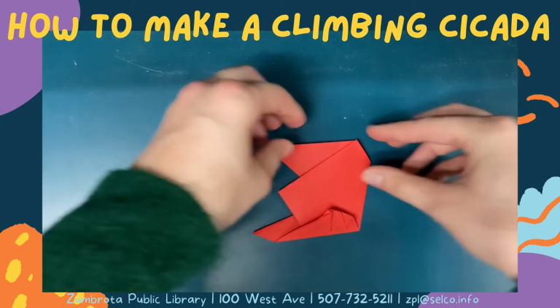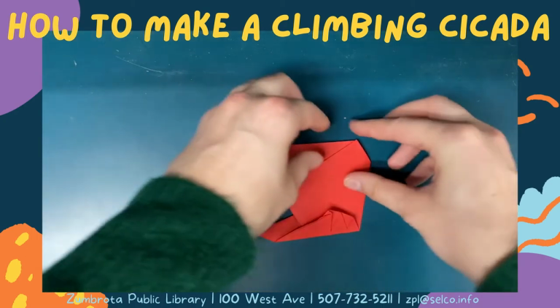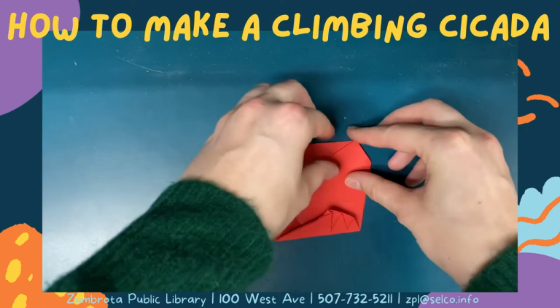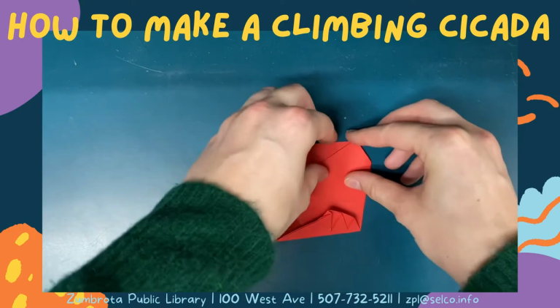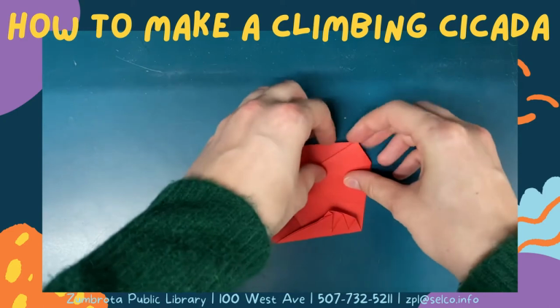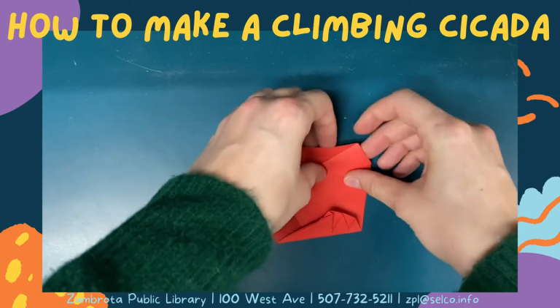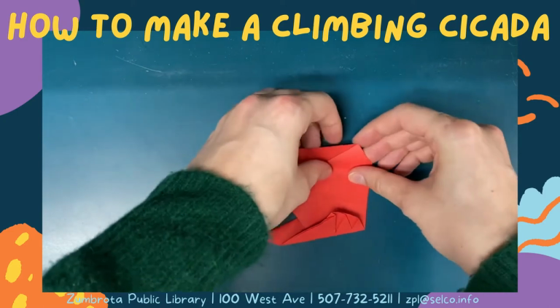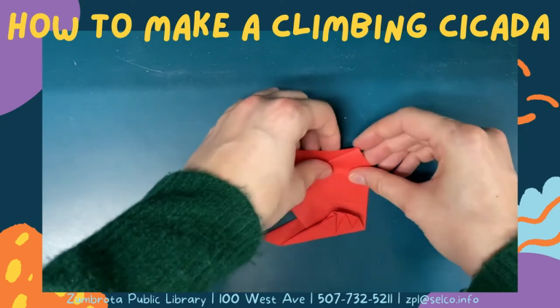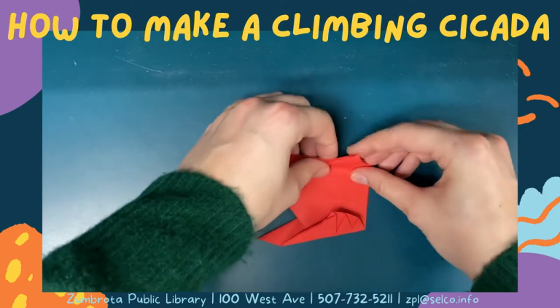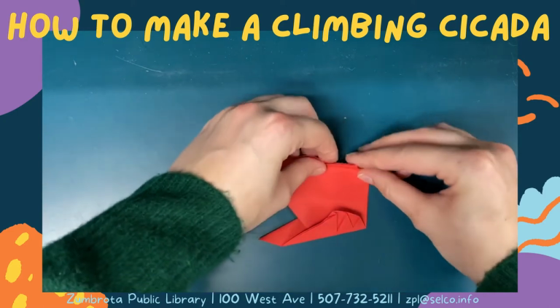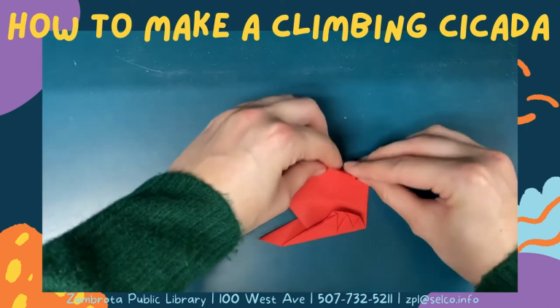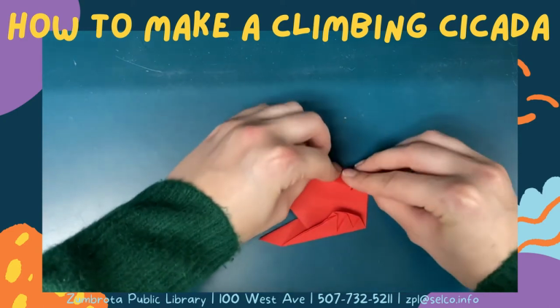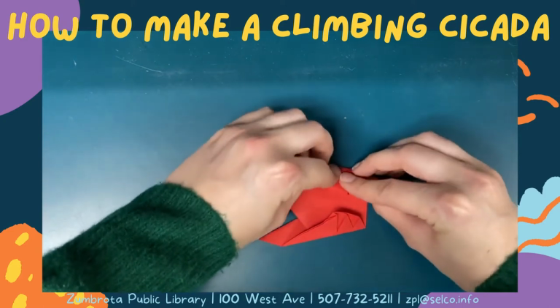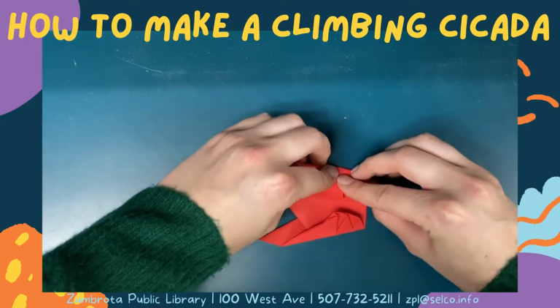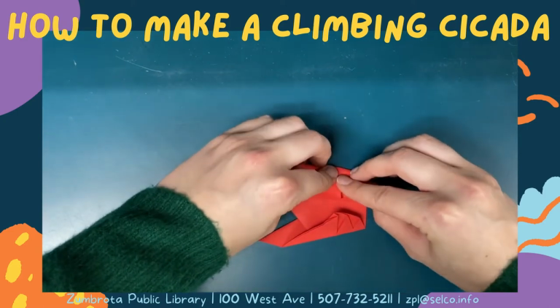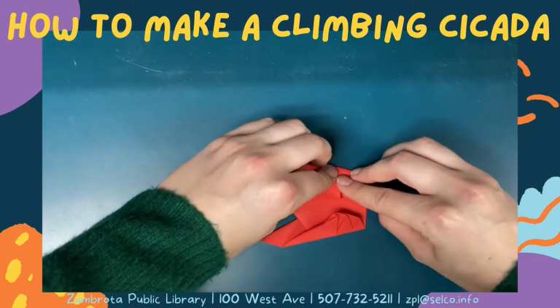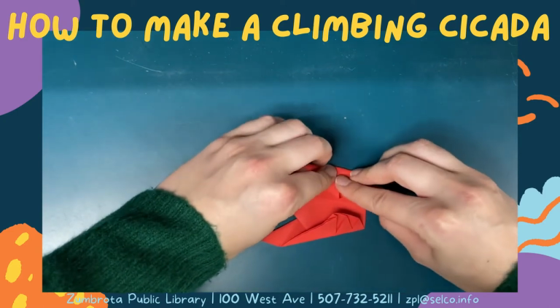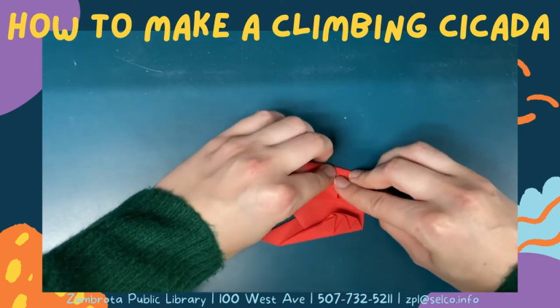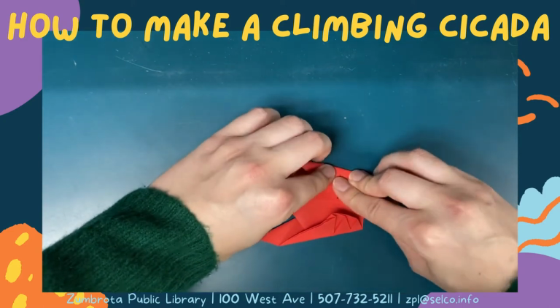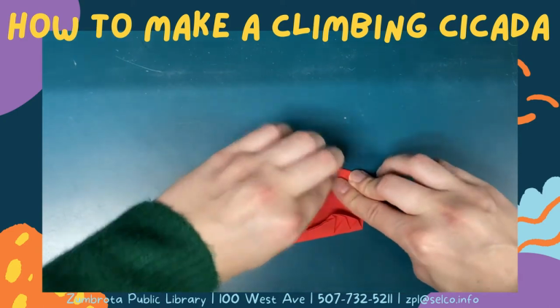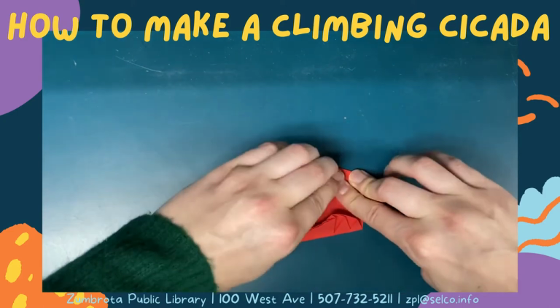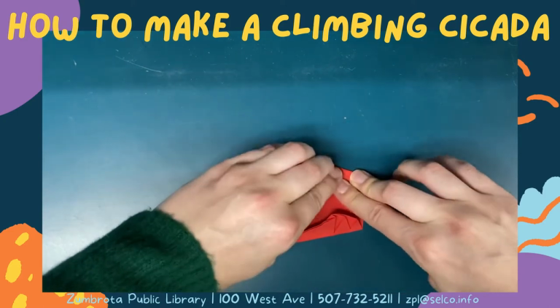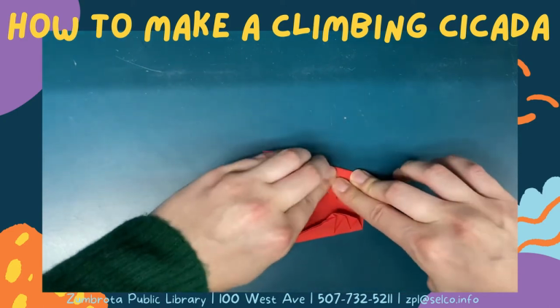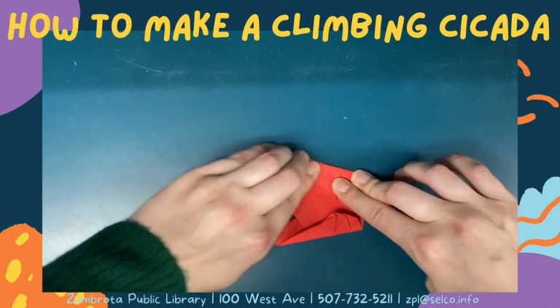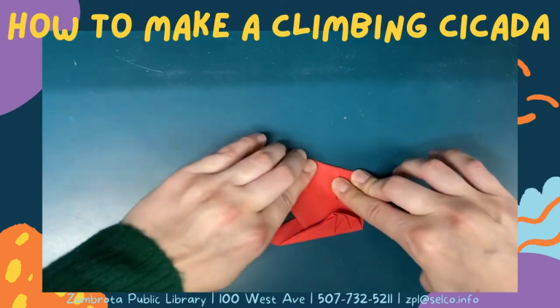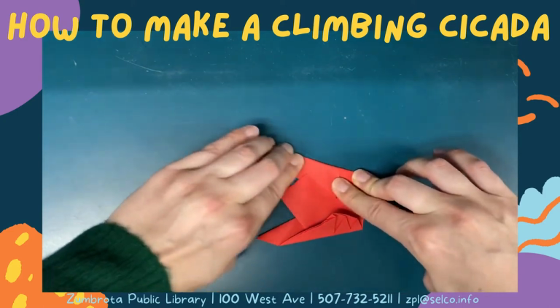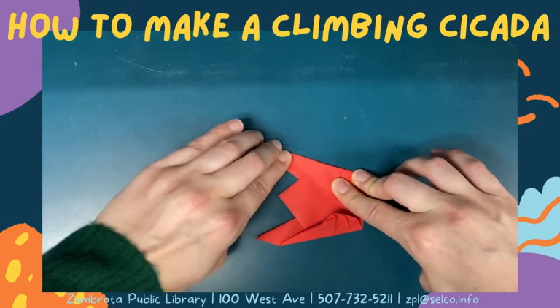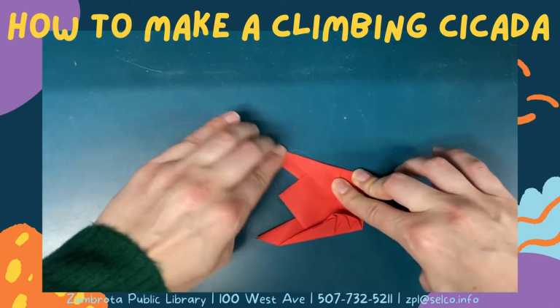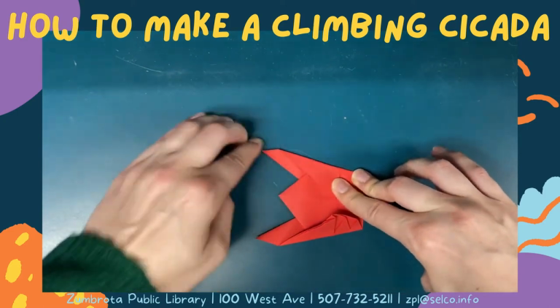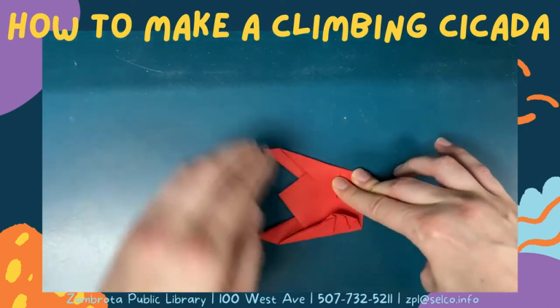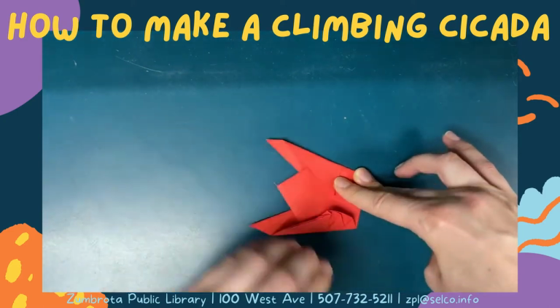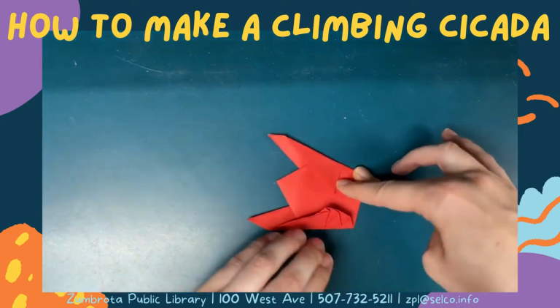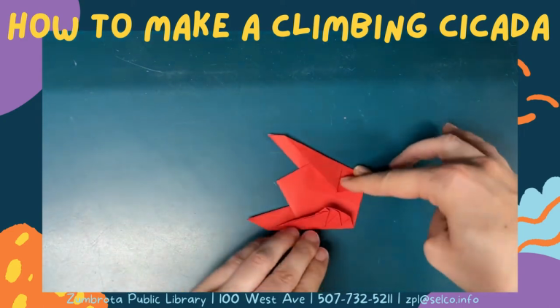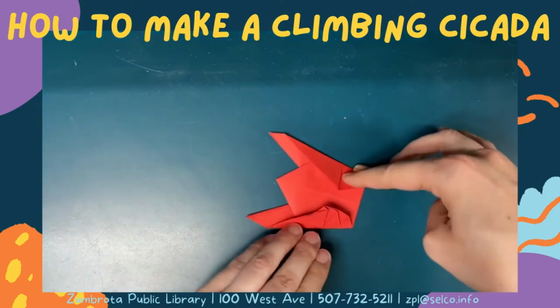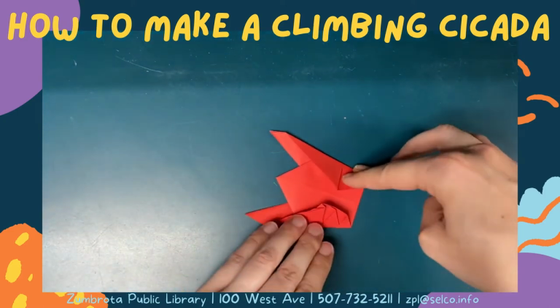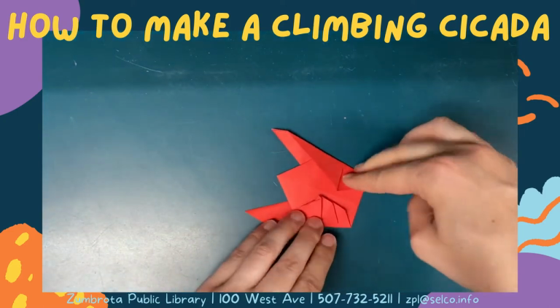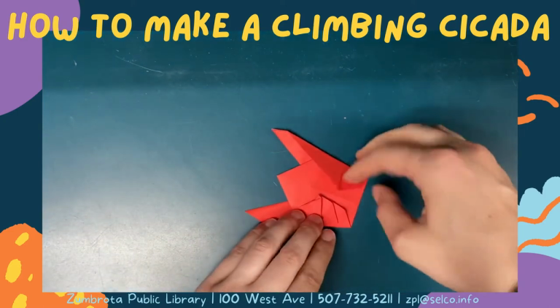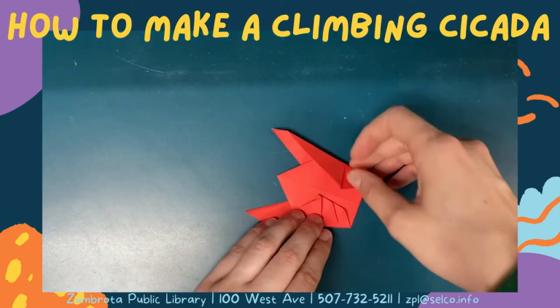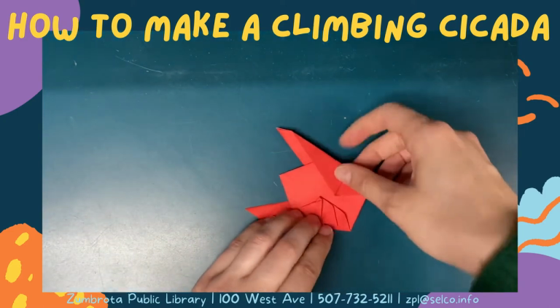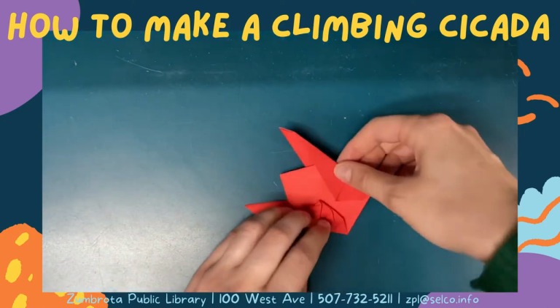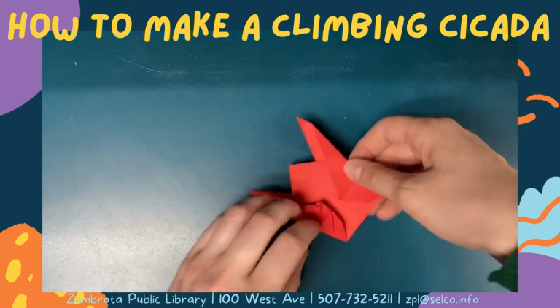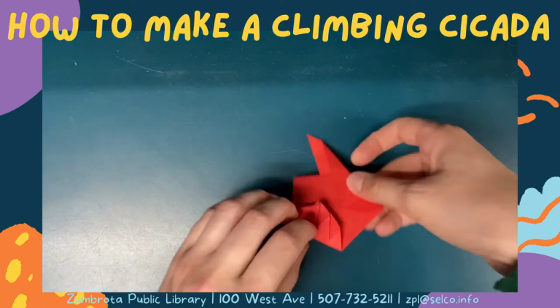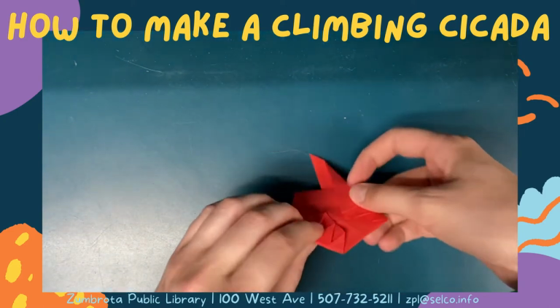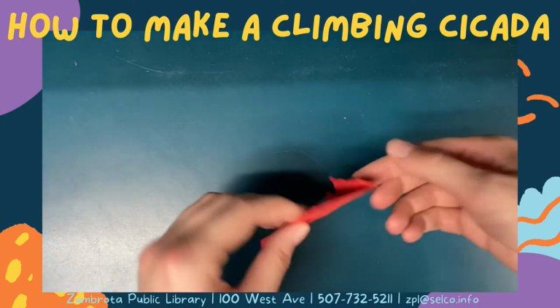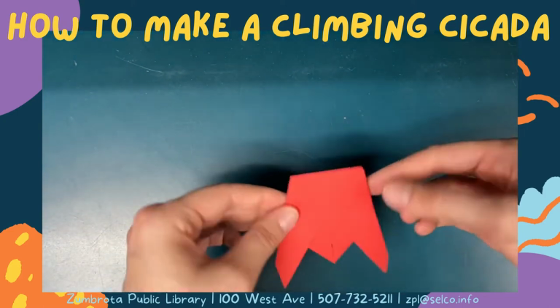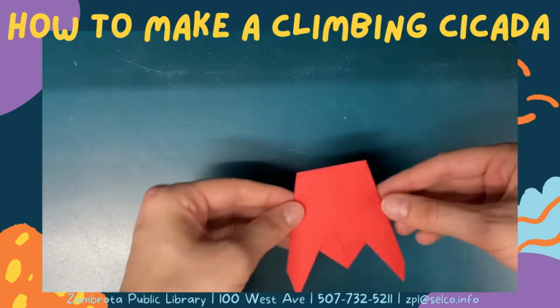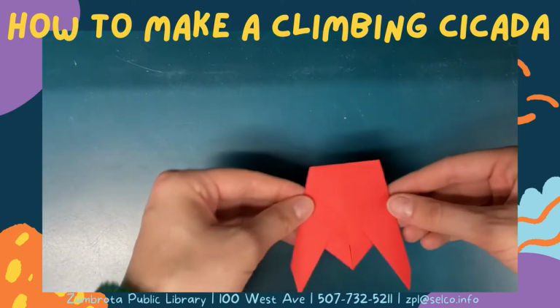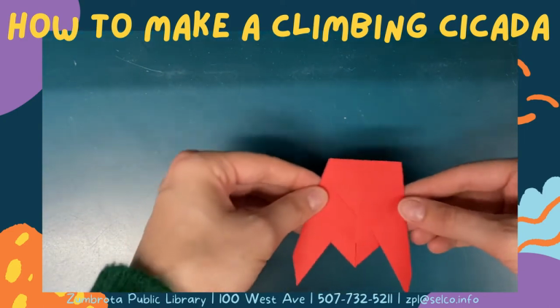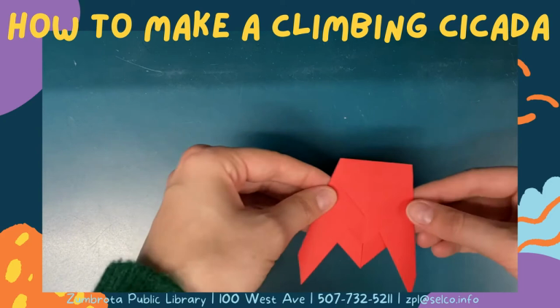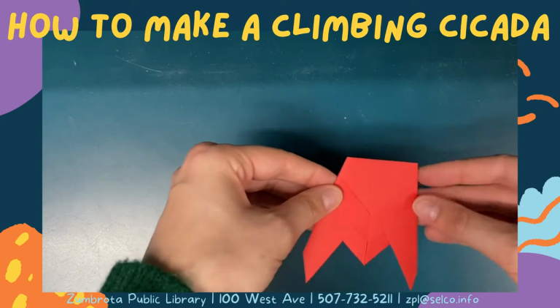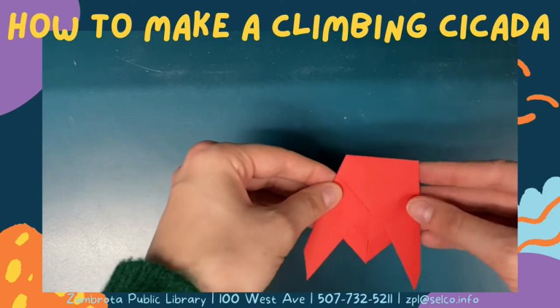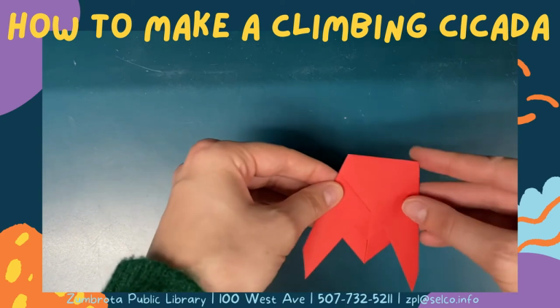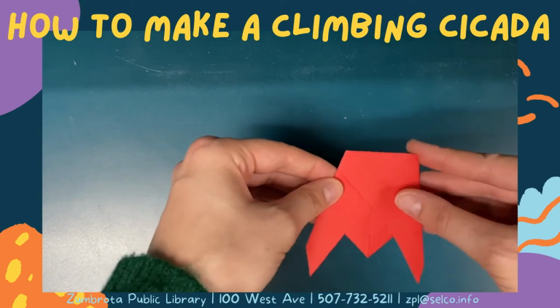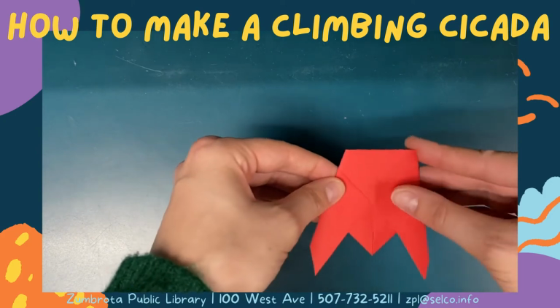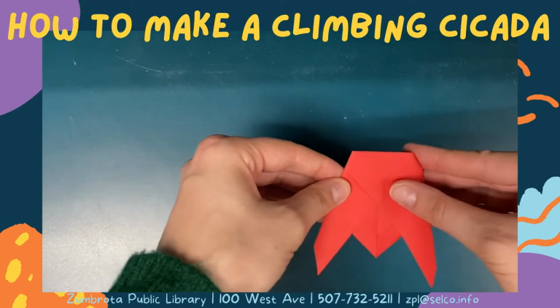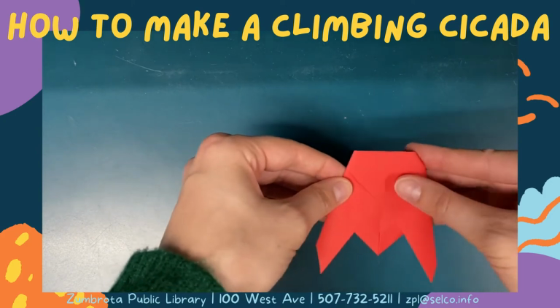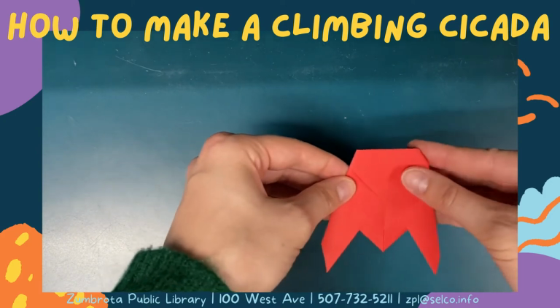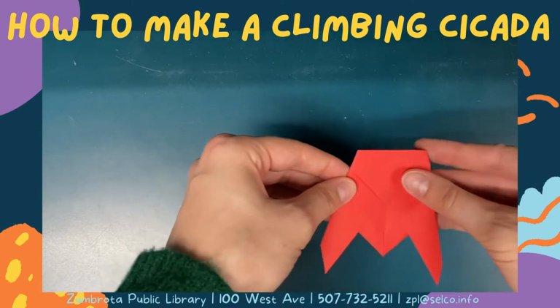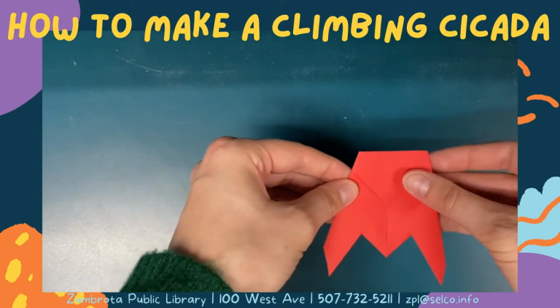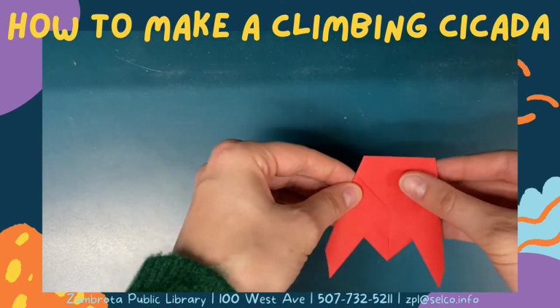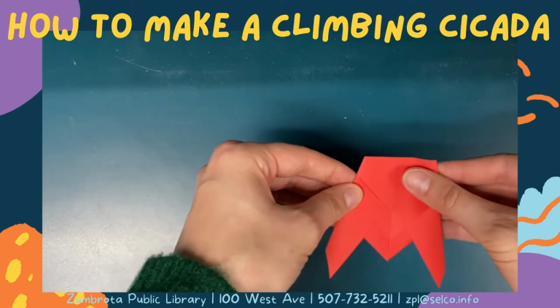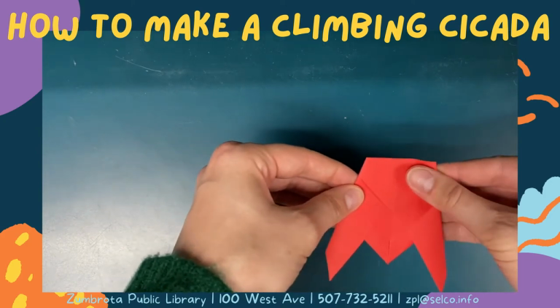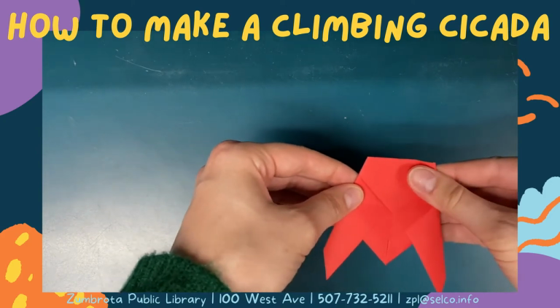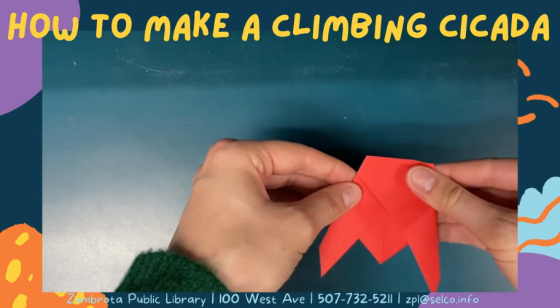Turn your cicada over and fold the side ends in to shape the body of your cicada.